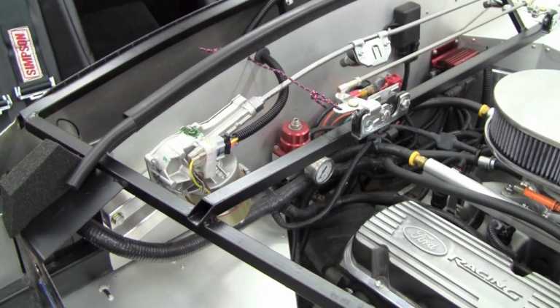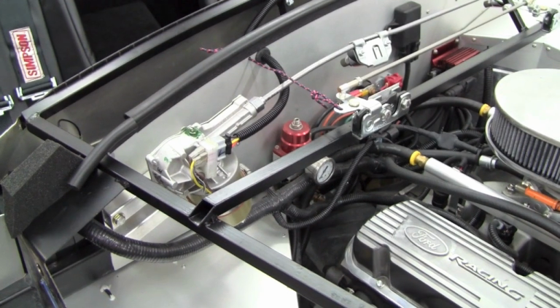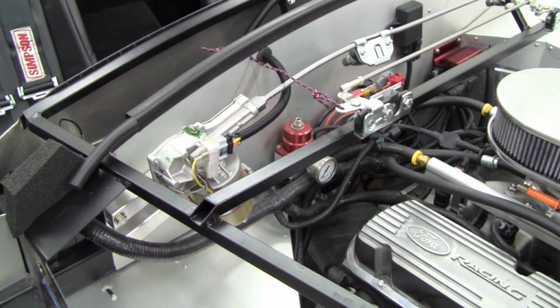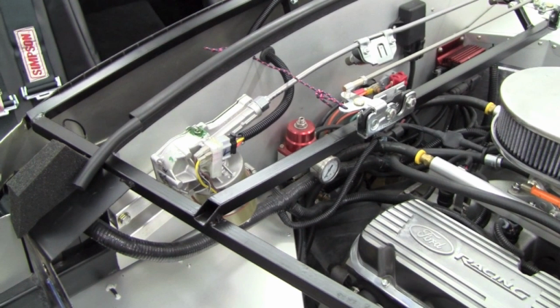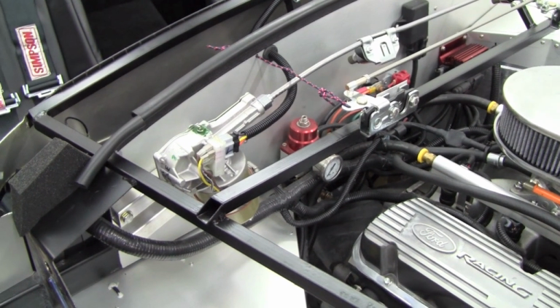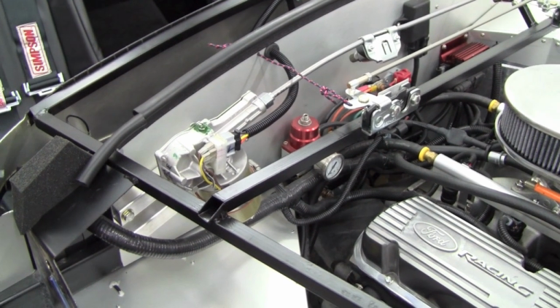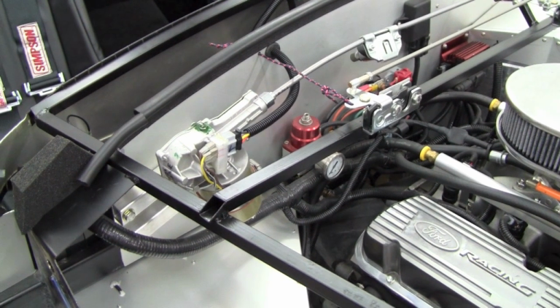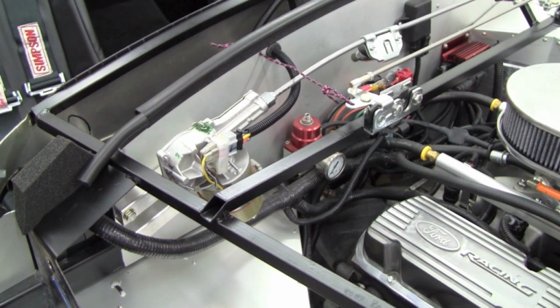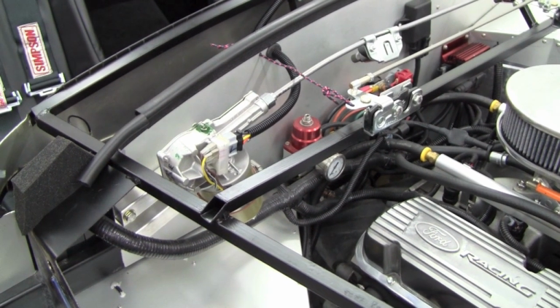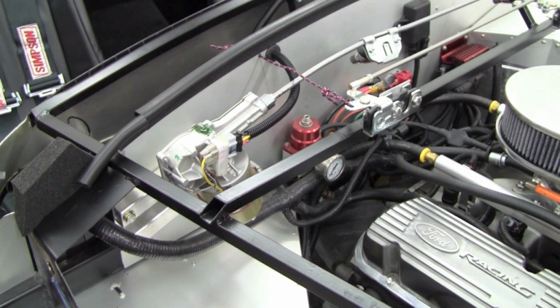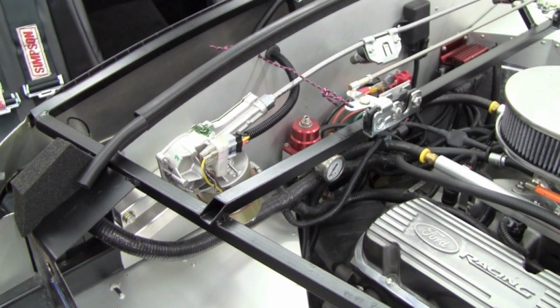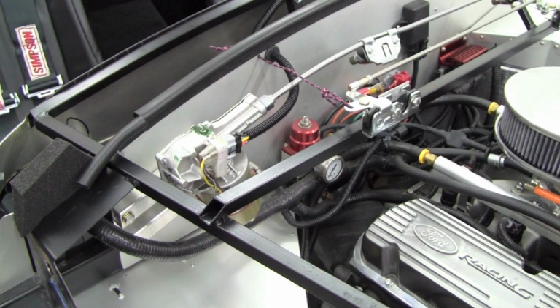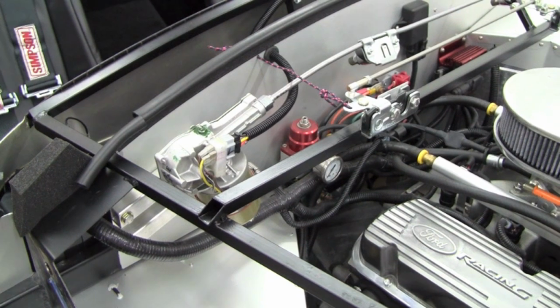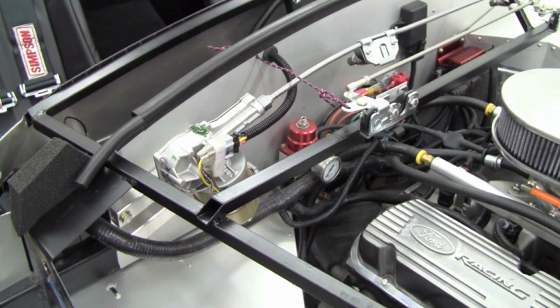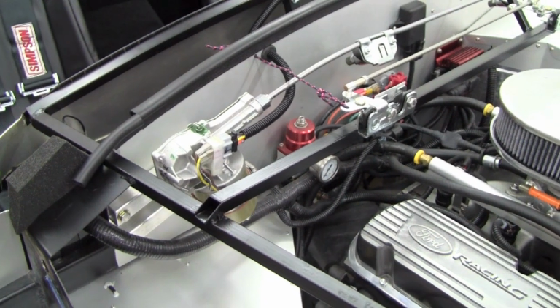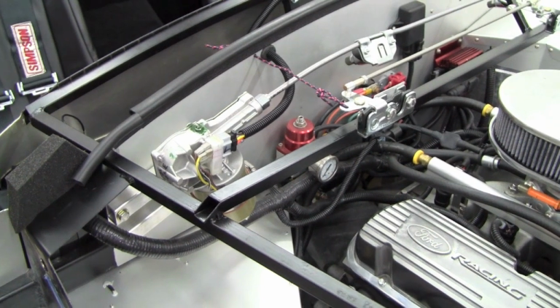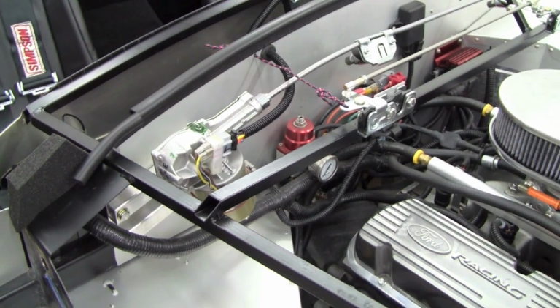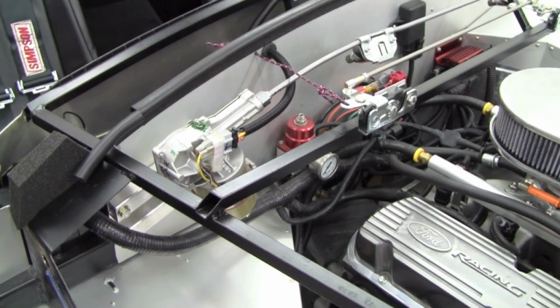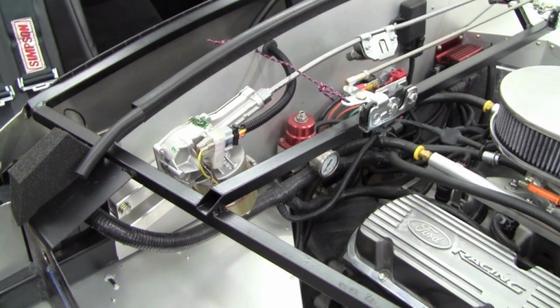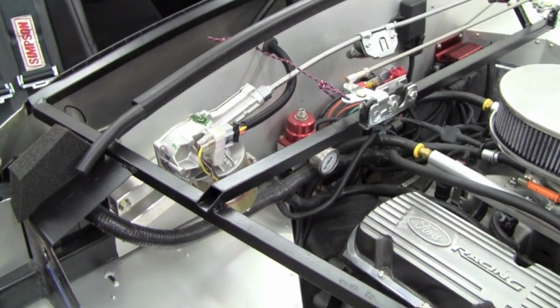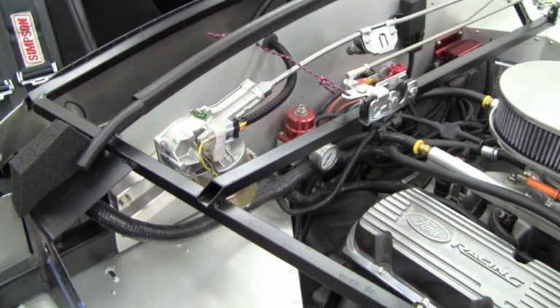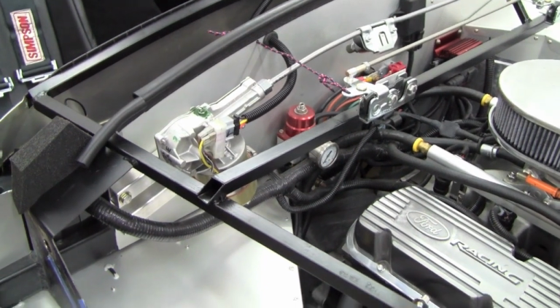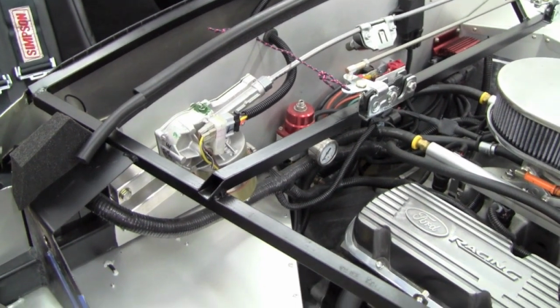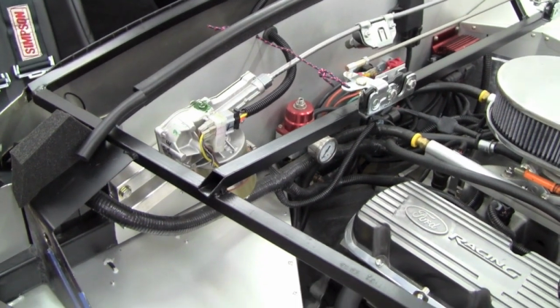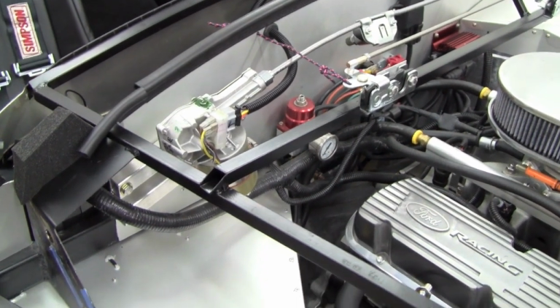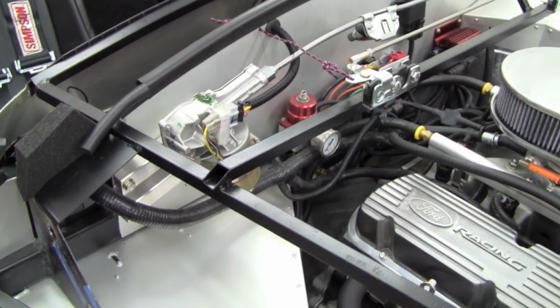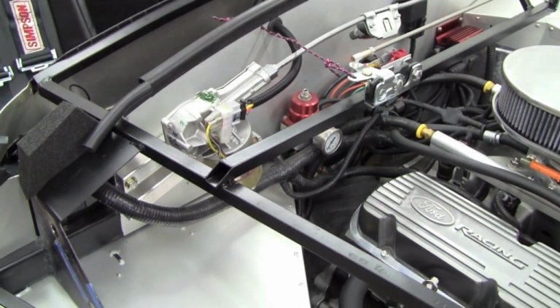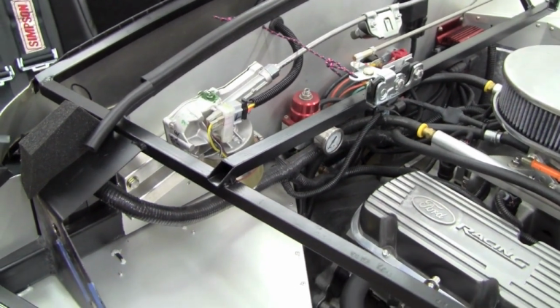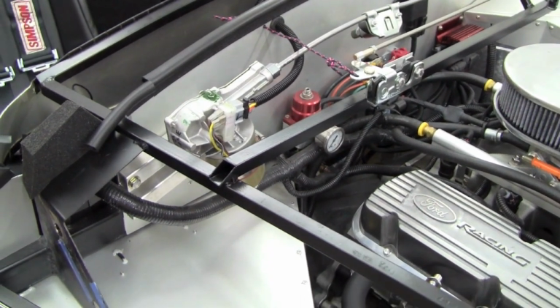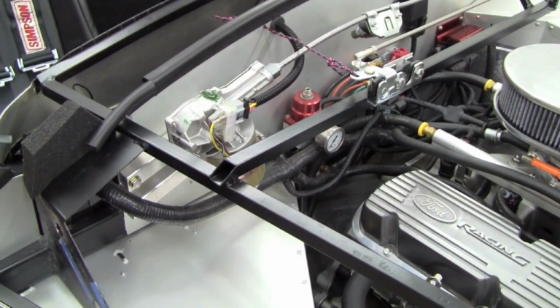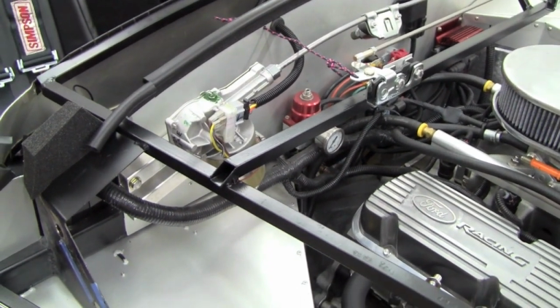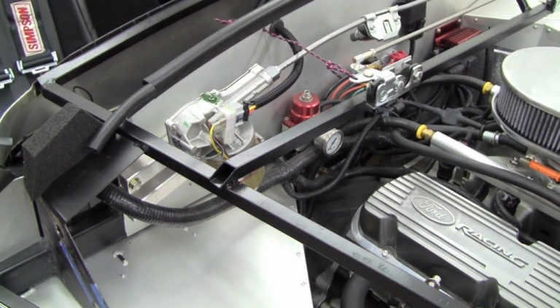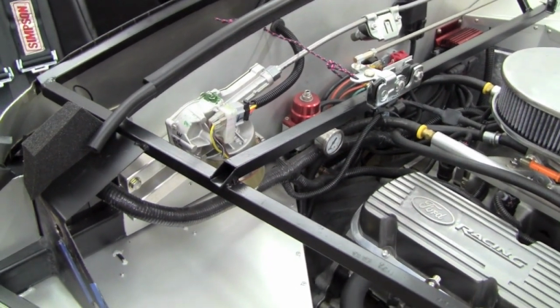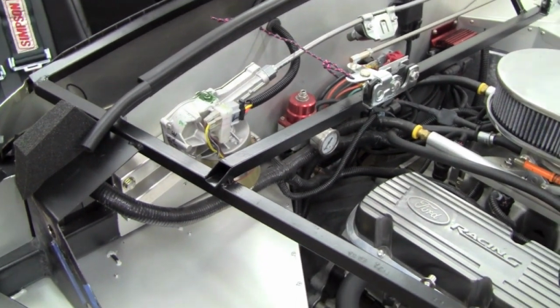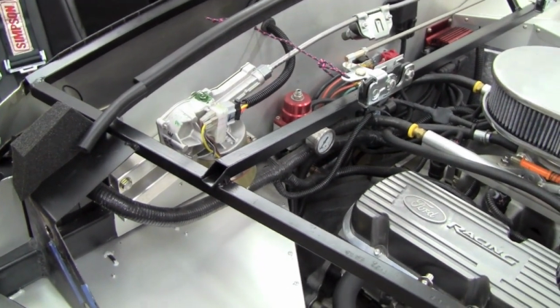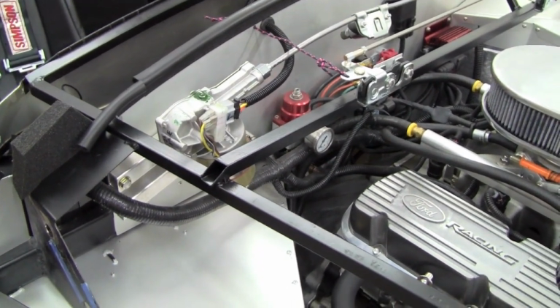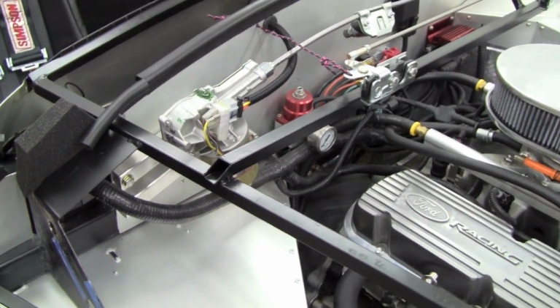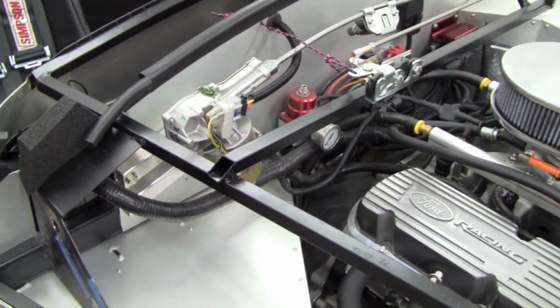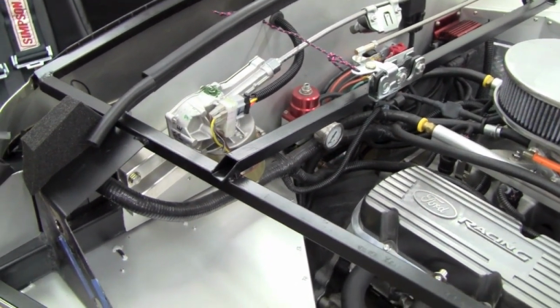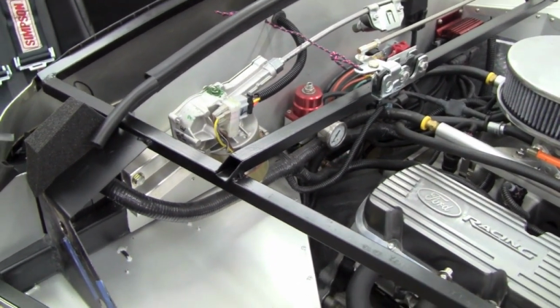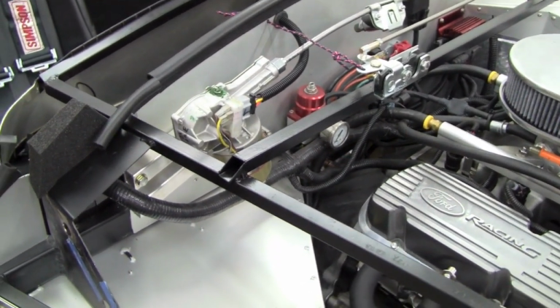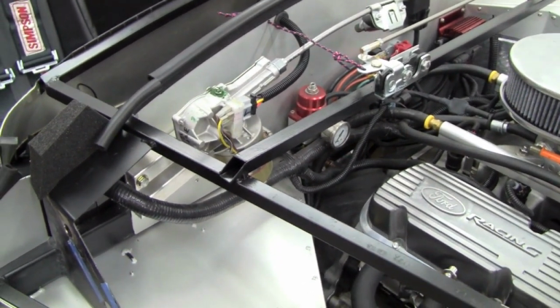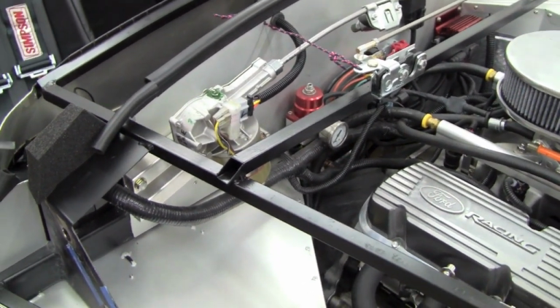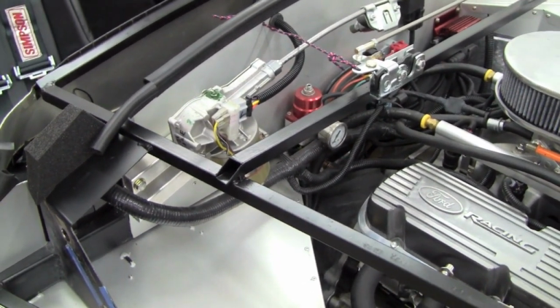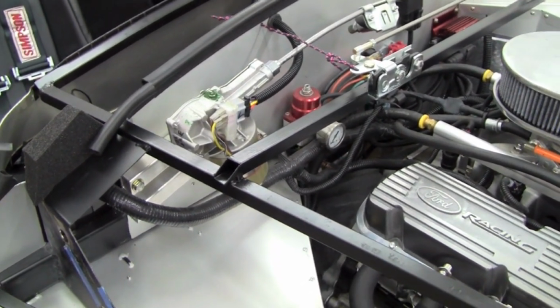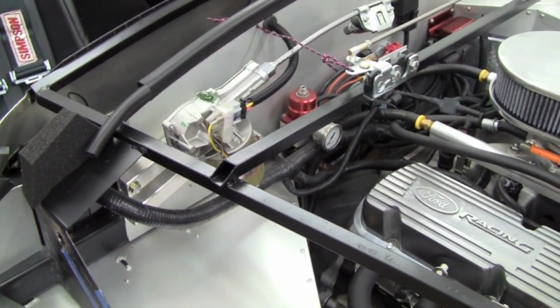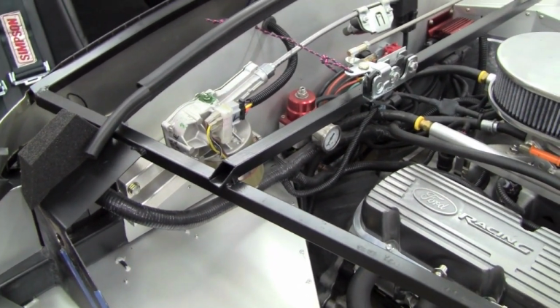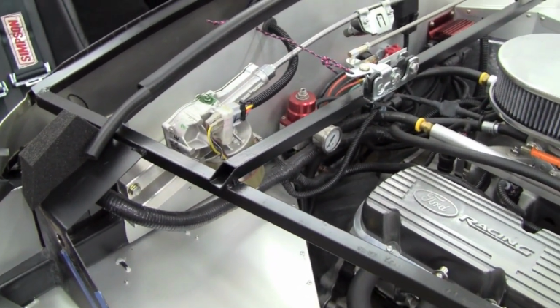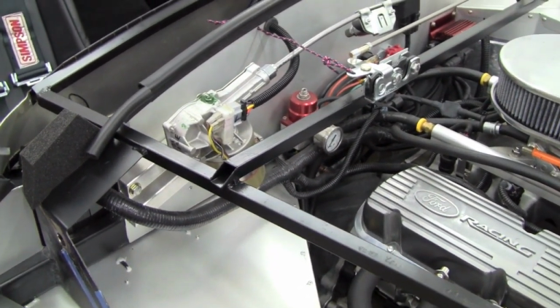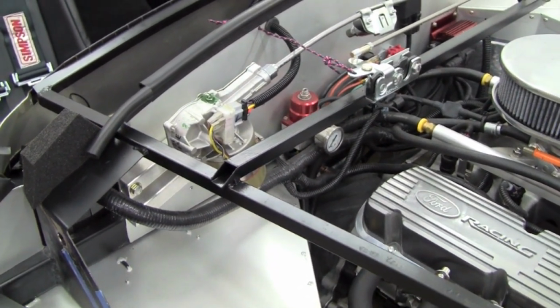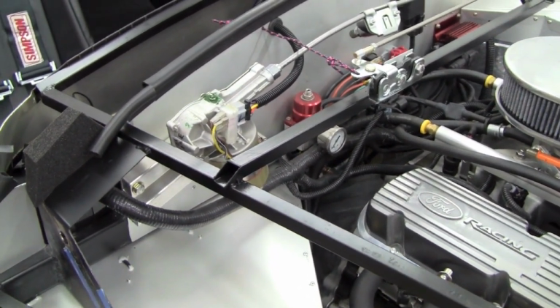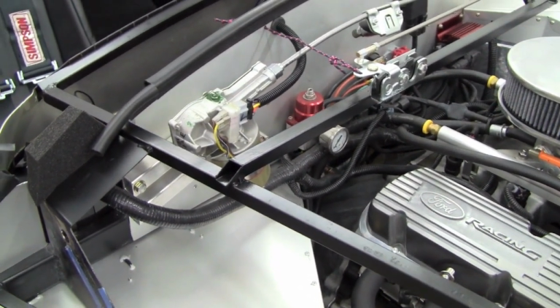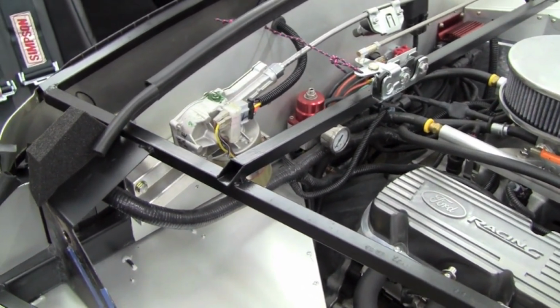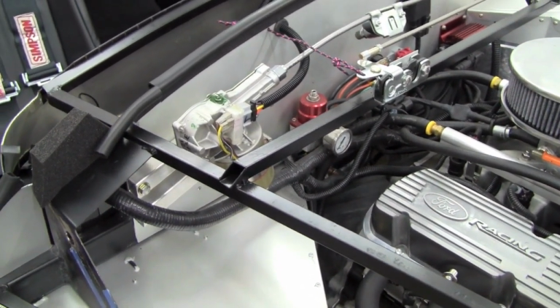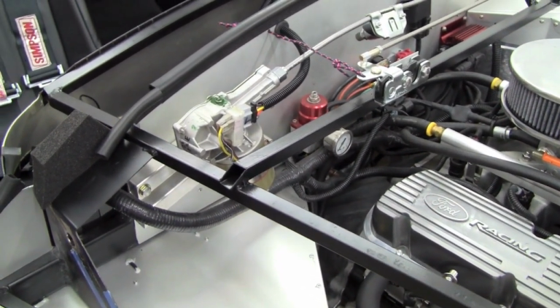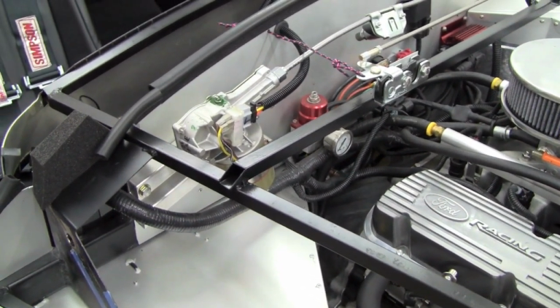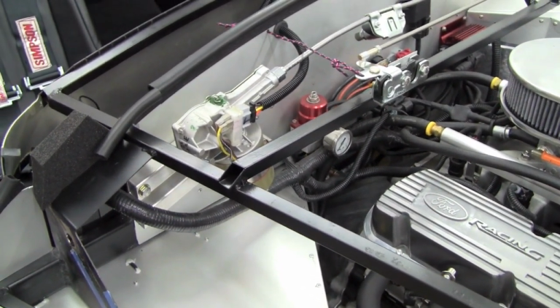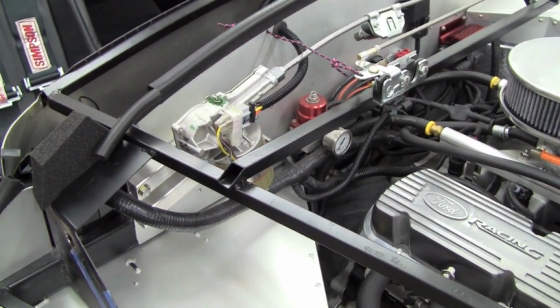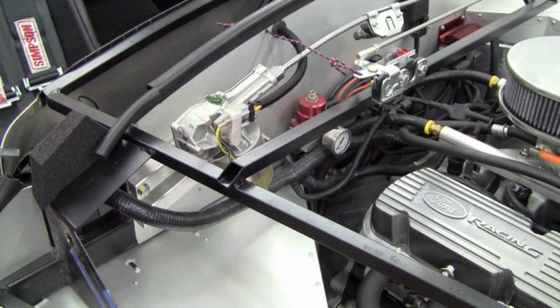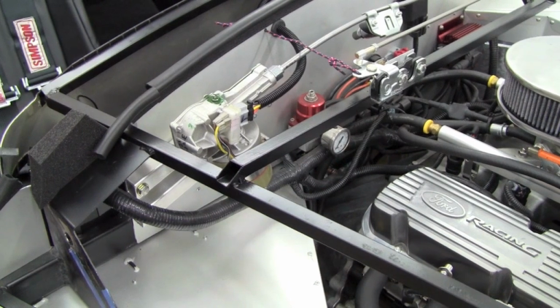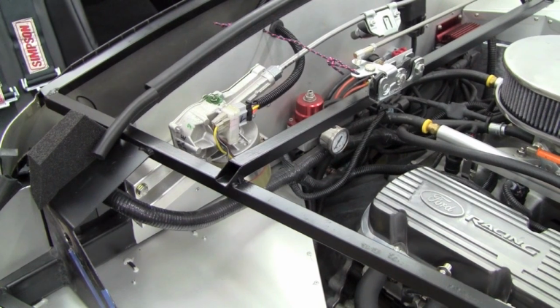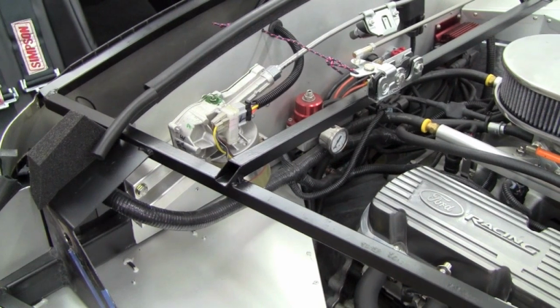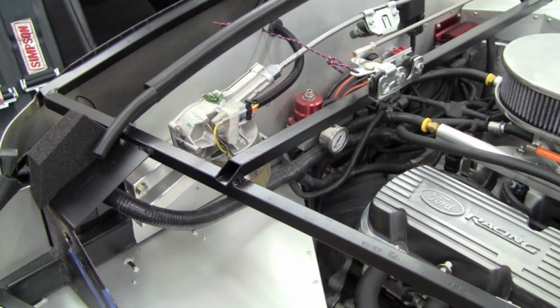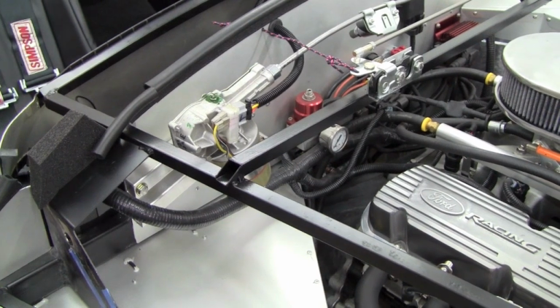Hey, it's Mark Reynolds again from Breeze Automotive. Just wanted to spend a few minutes and tell you about how we did our windshield wiper installation.